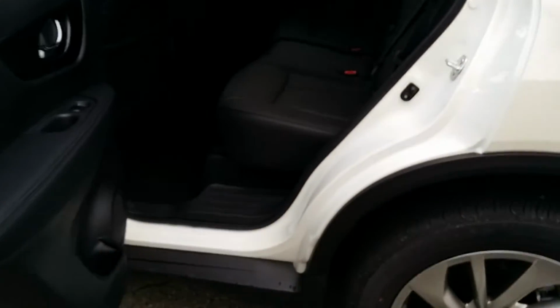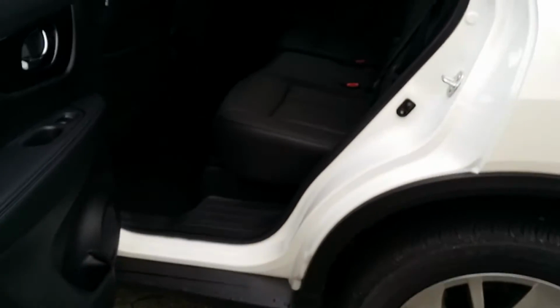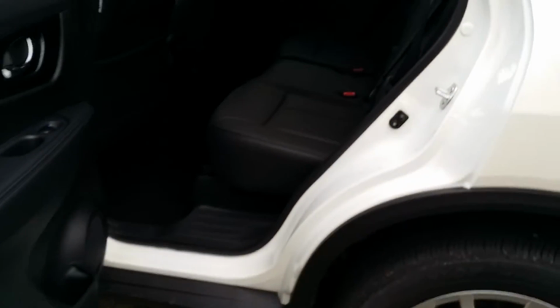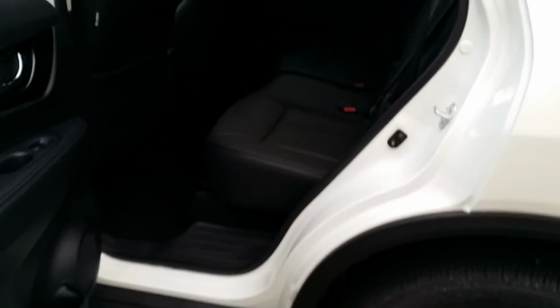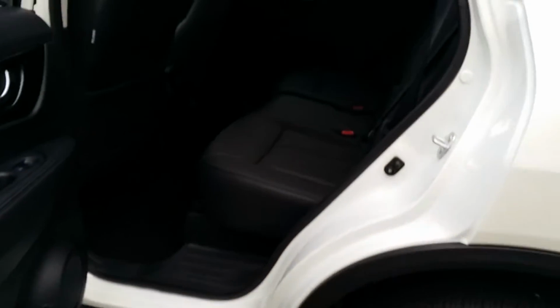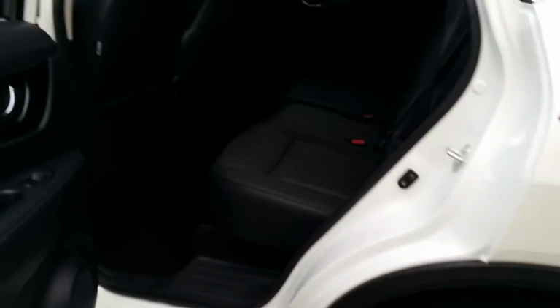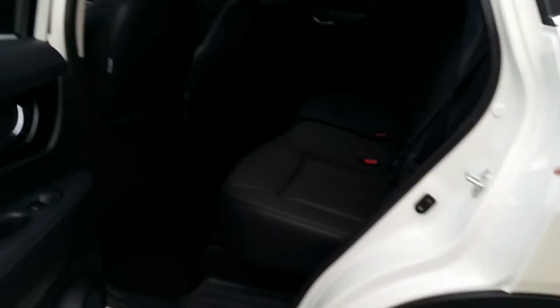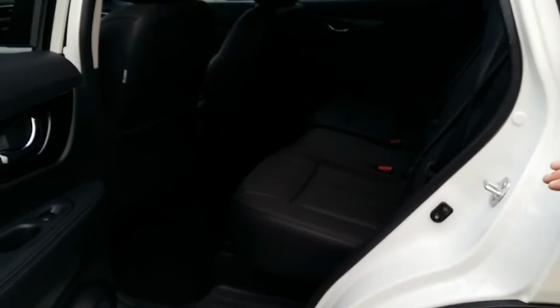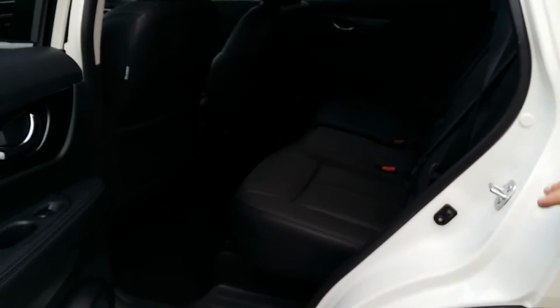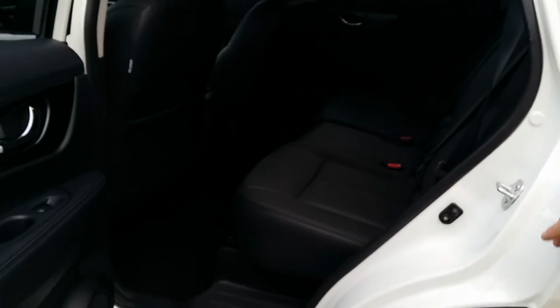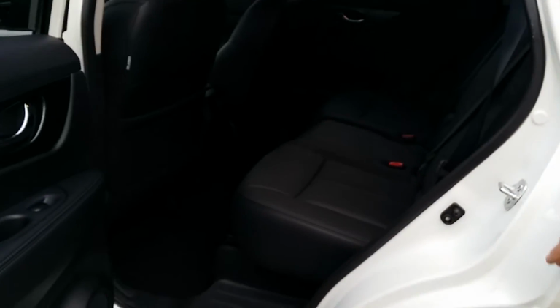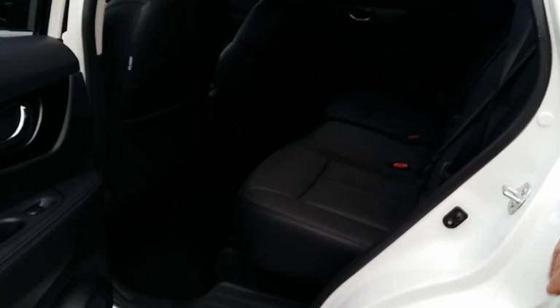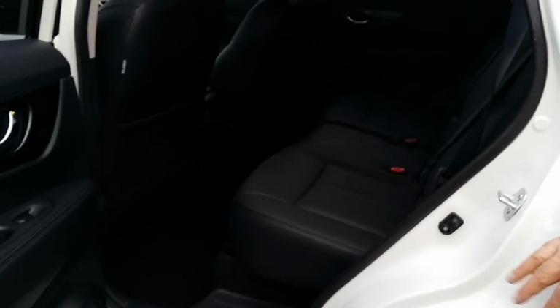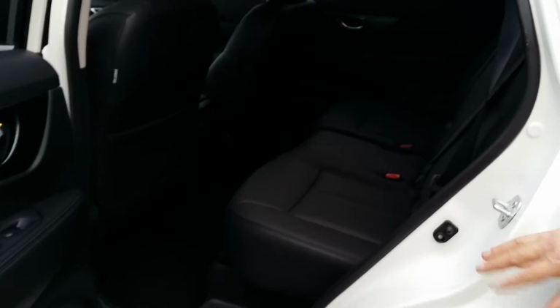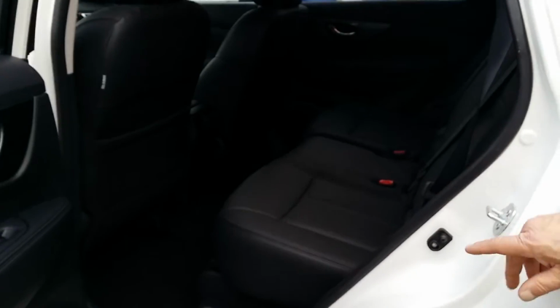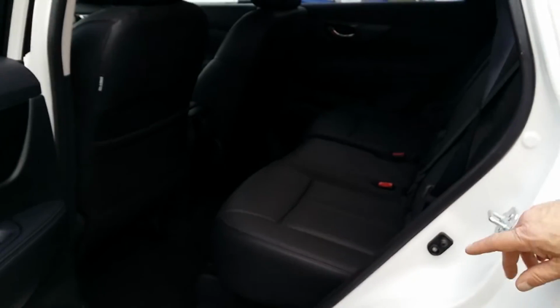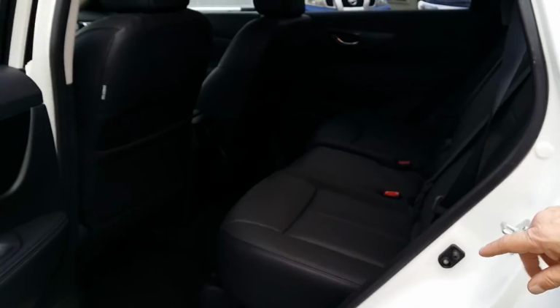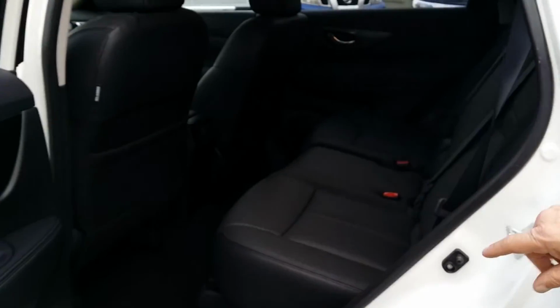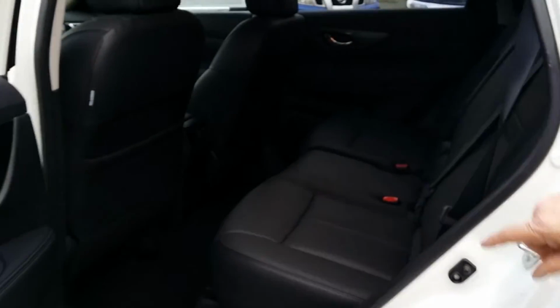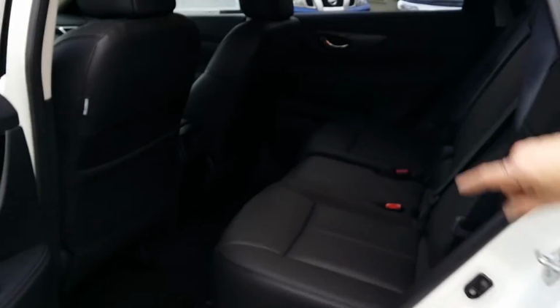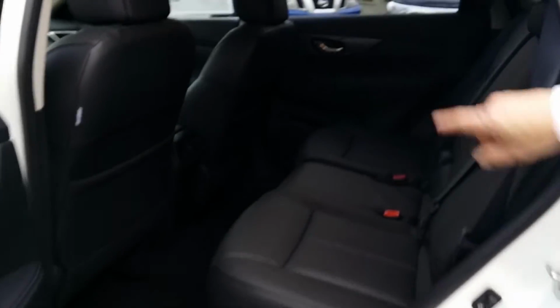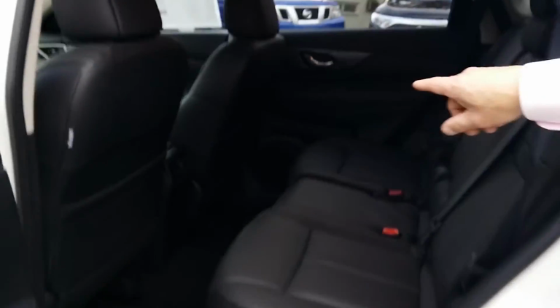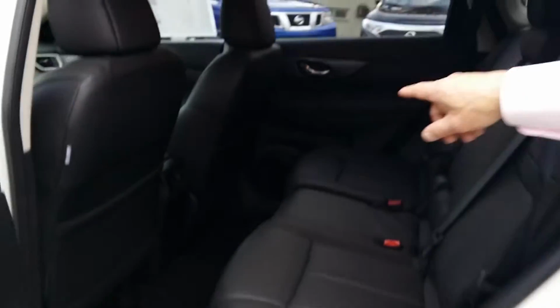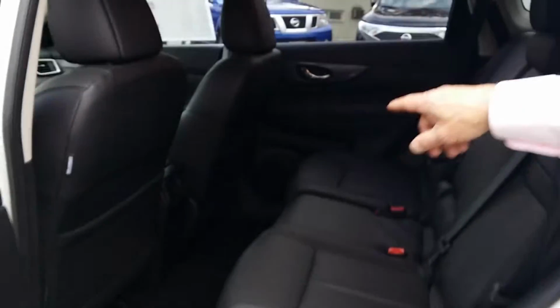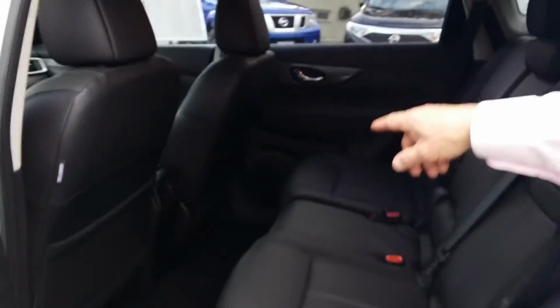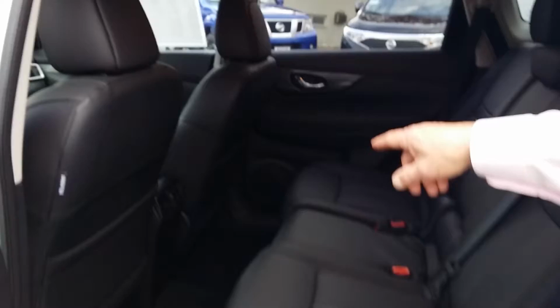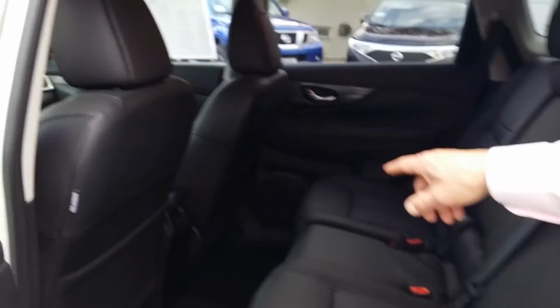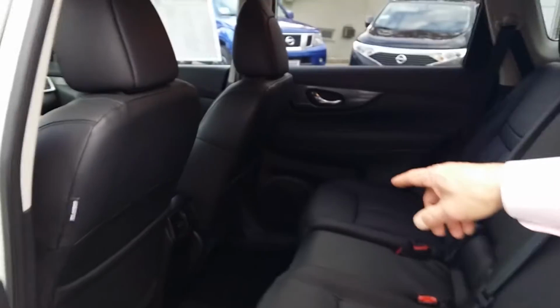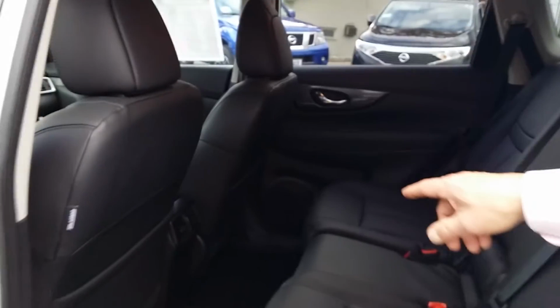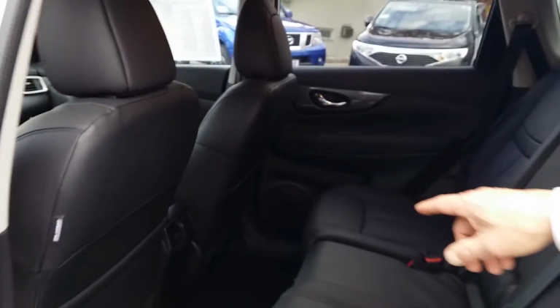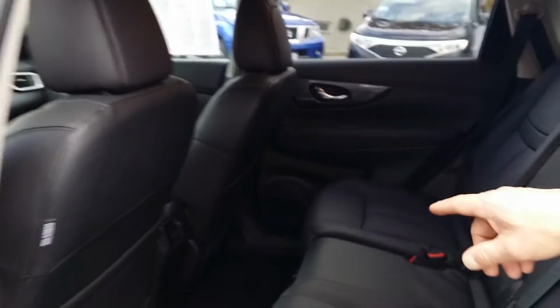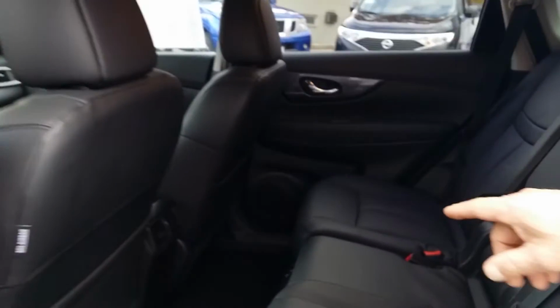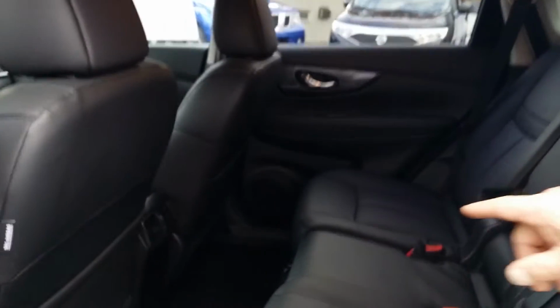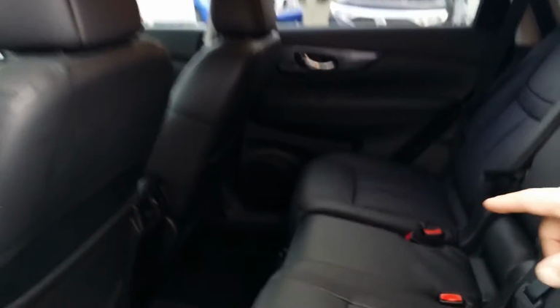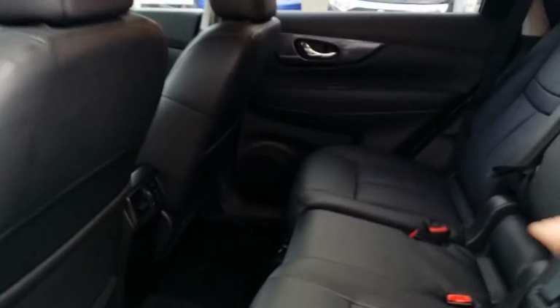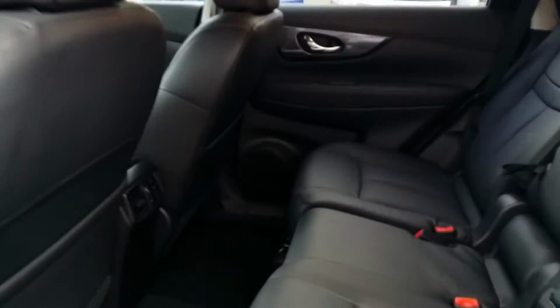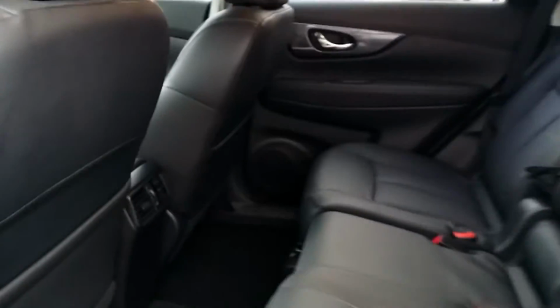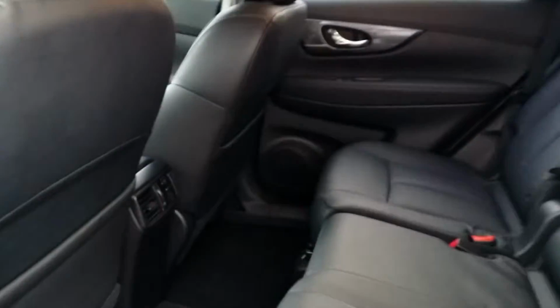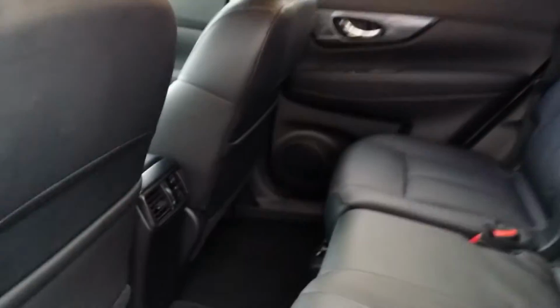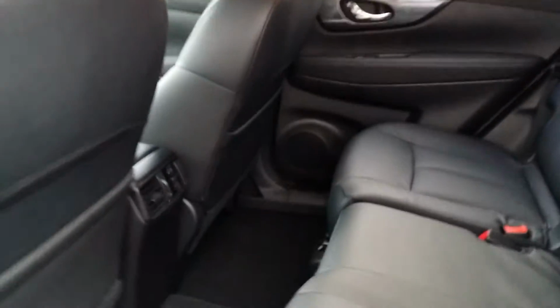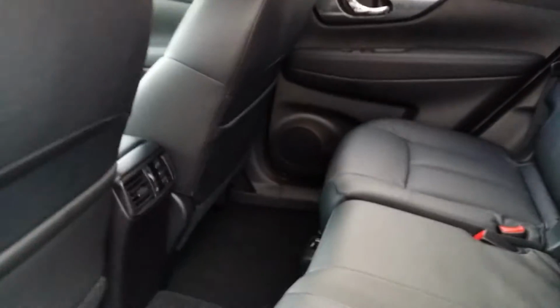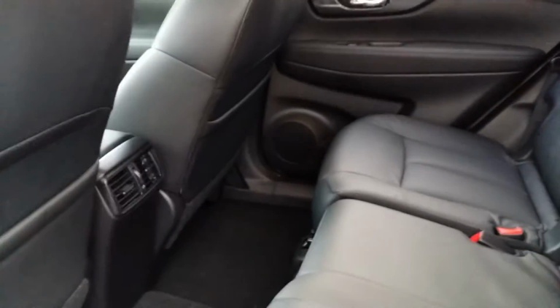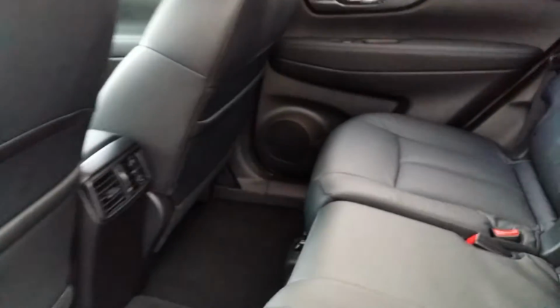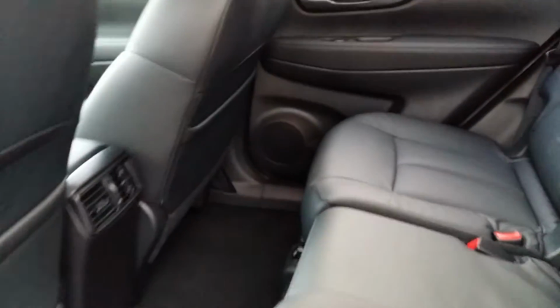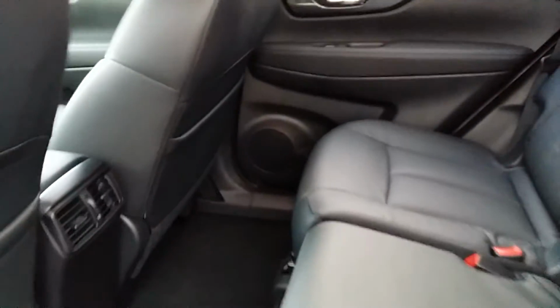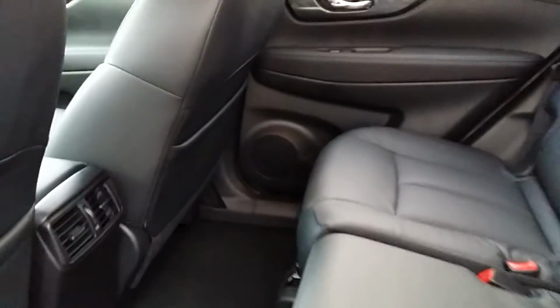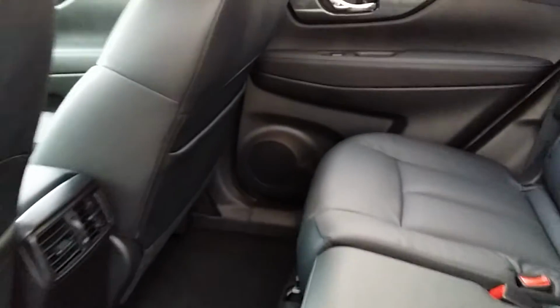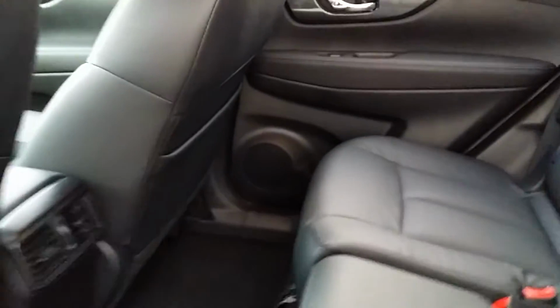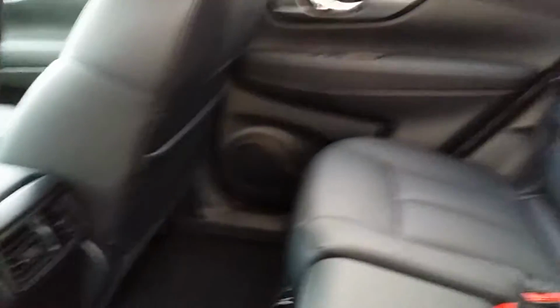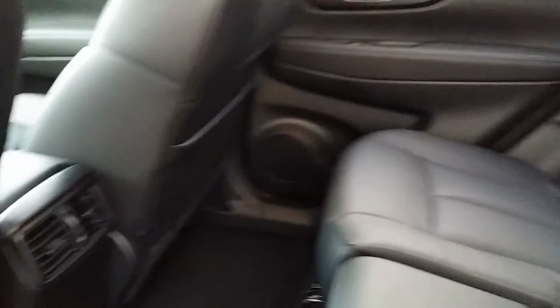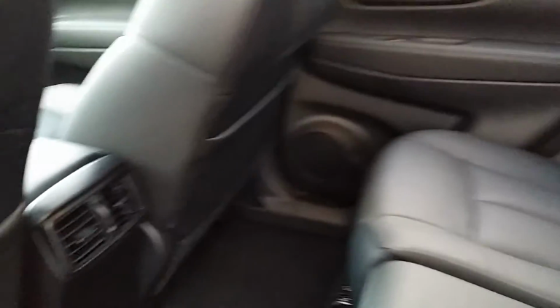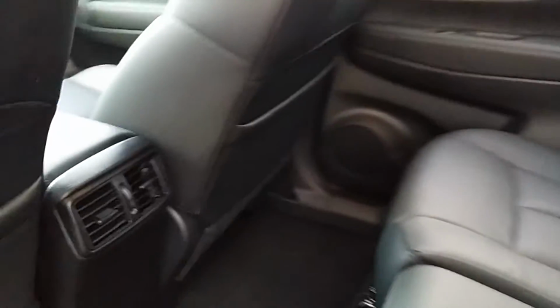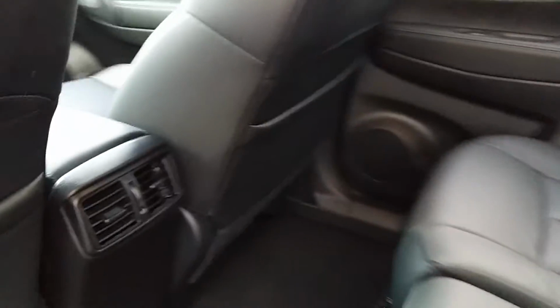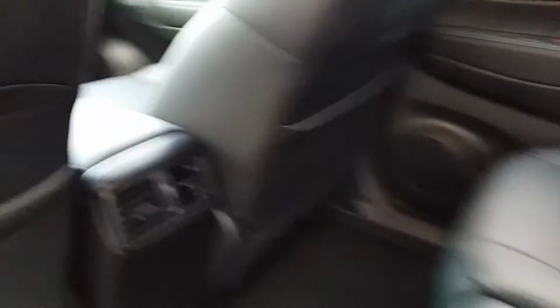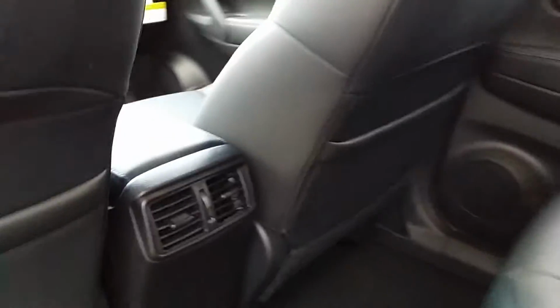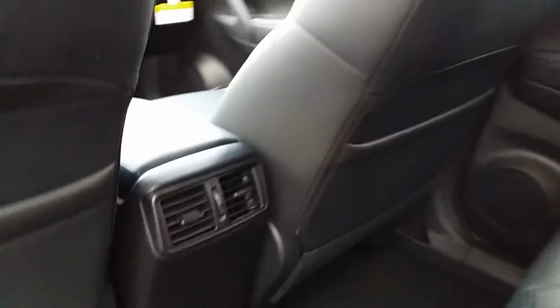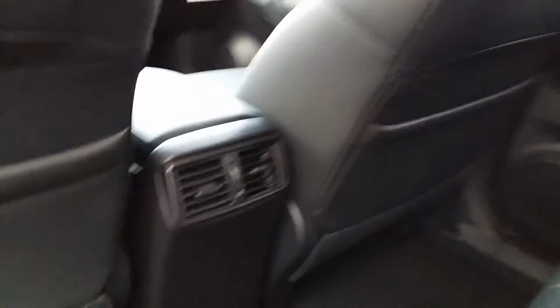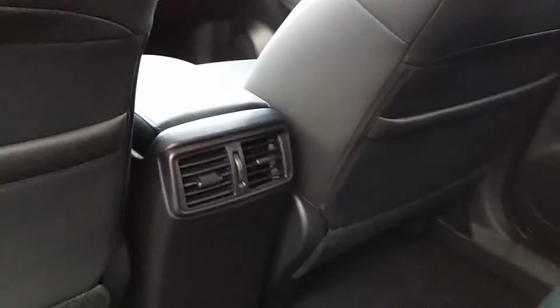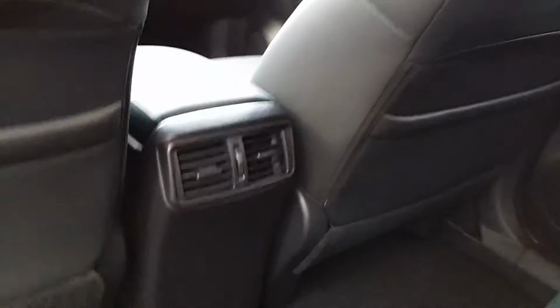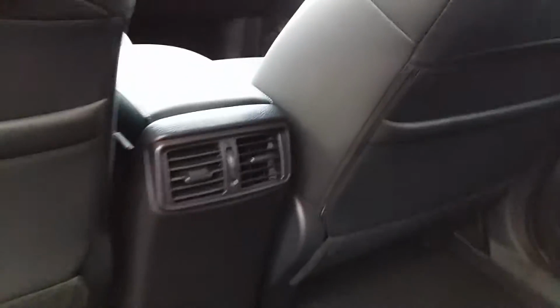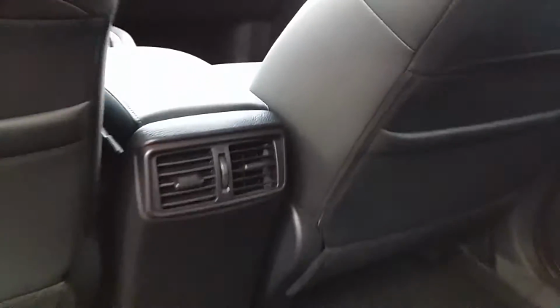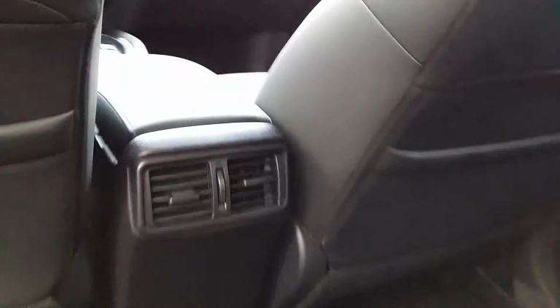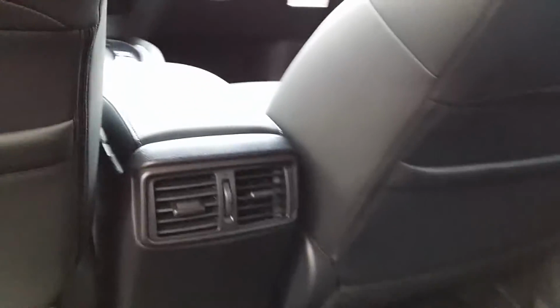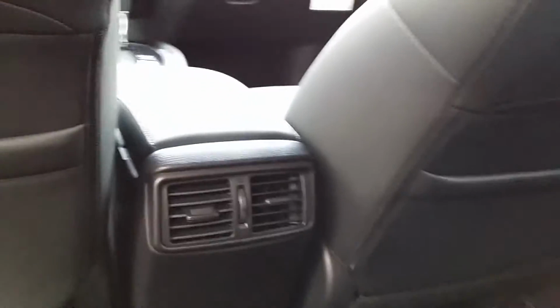Nice big back seat — nice and roomy. Vents for the heat and air. Plenty of room for child seats in the back.